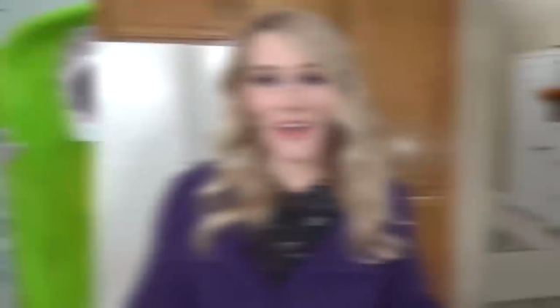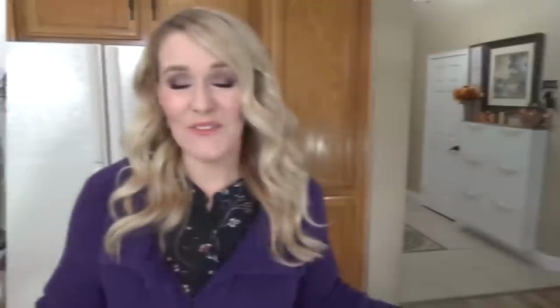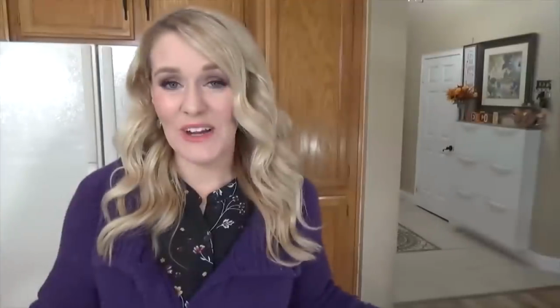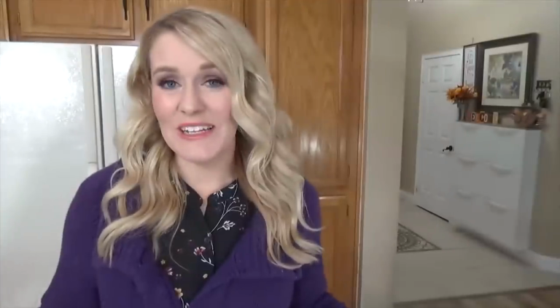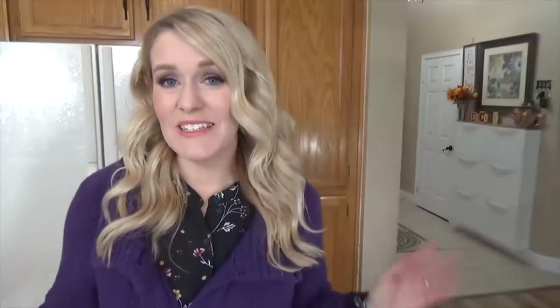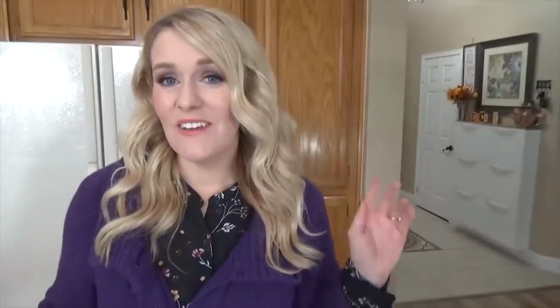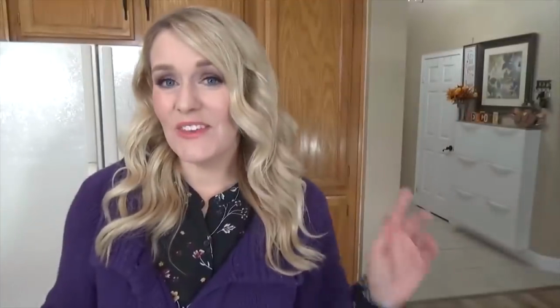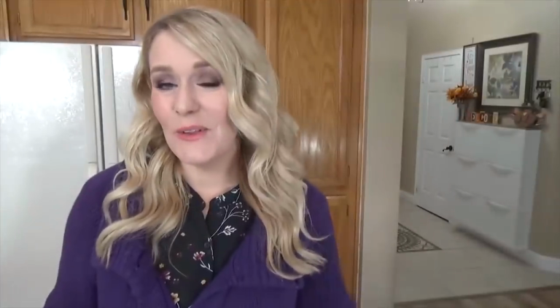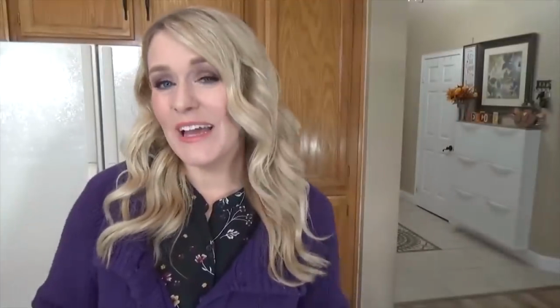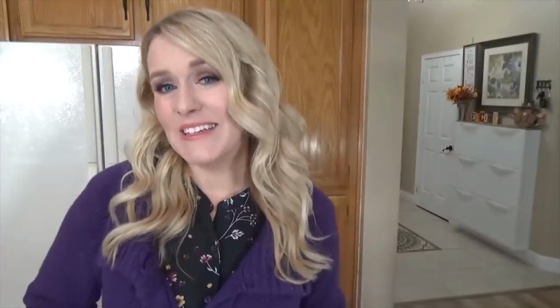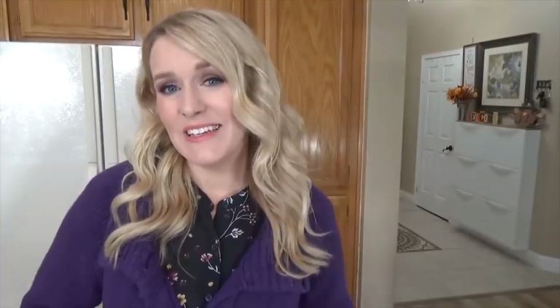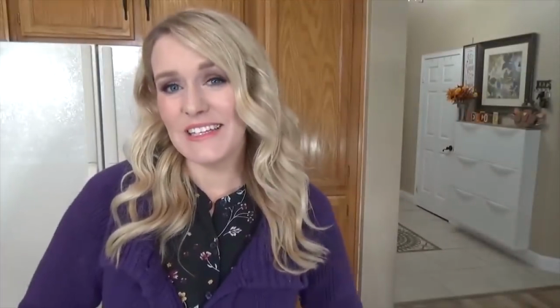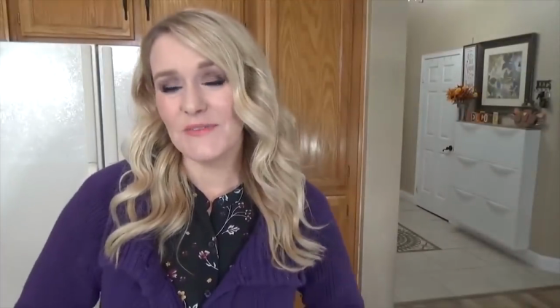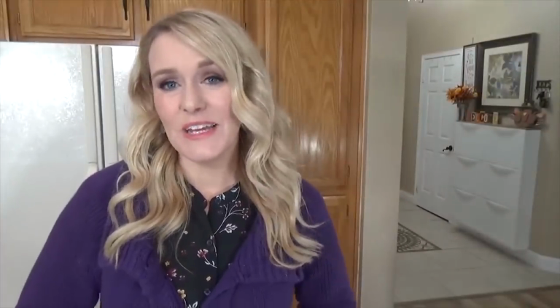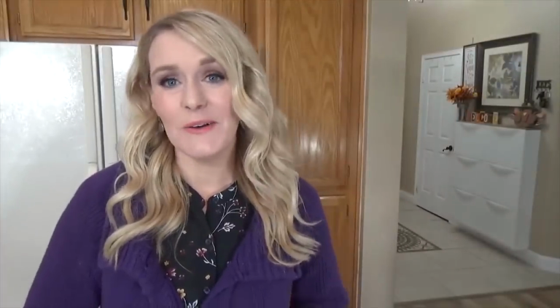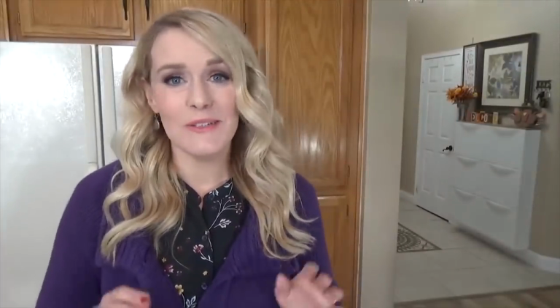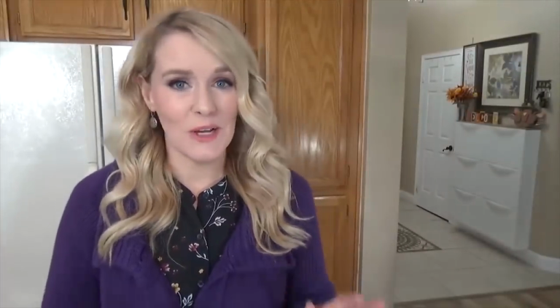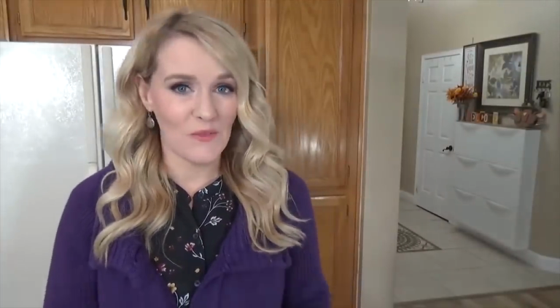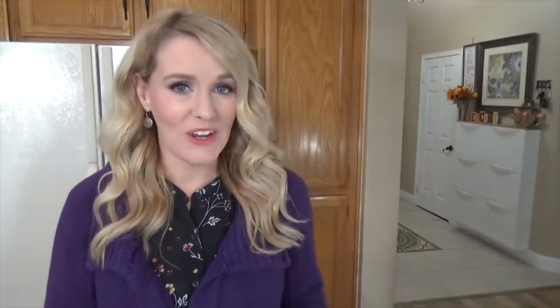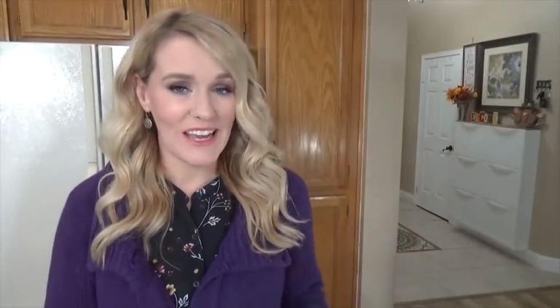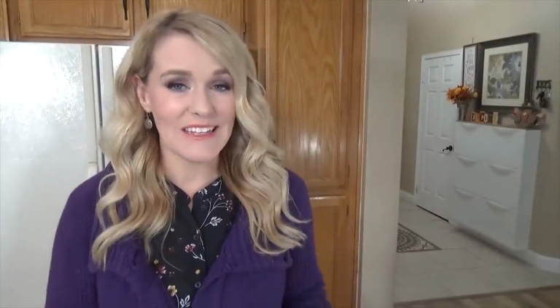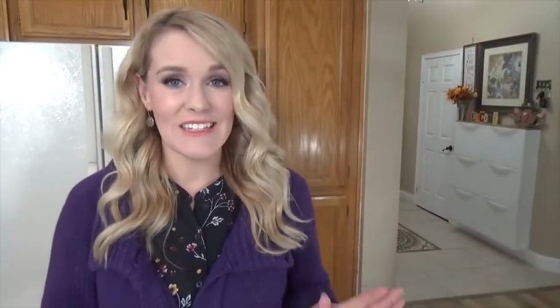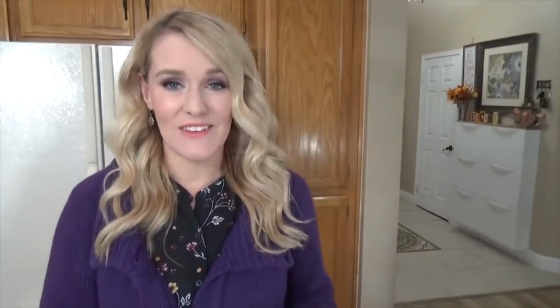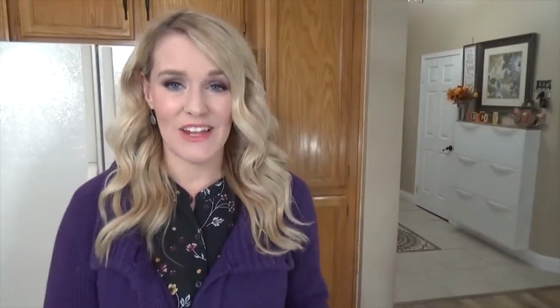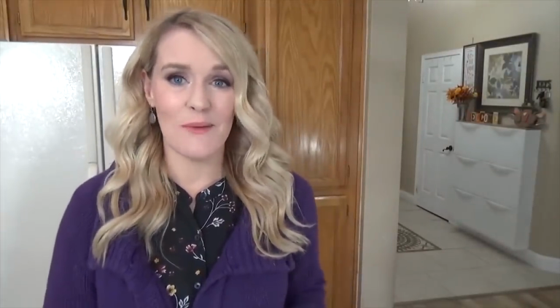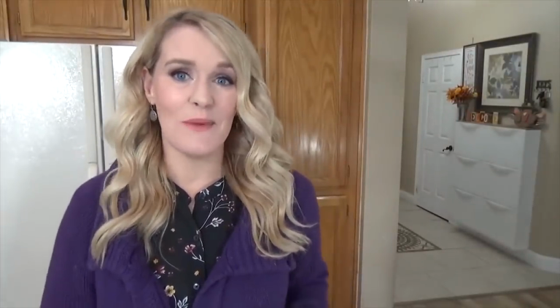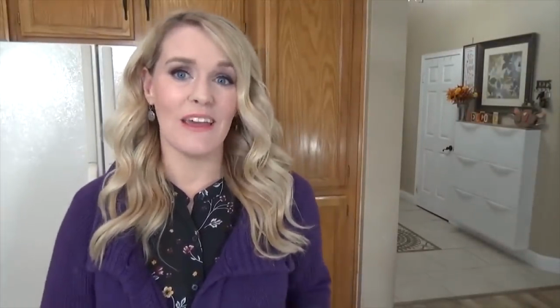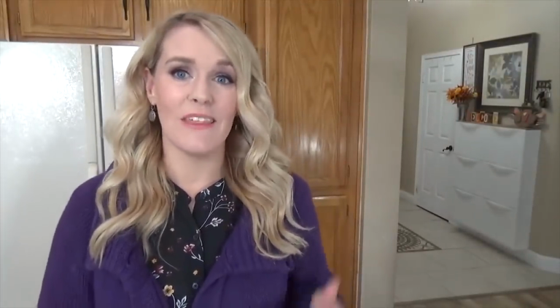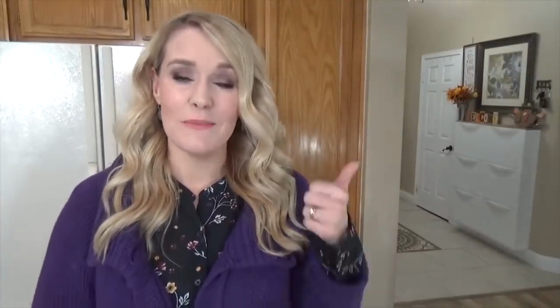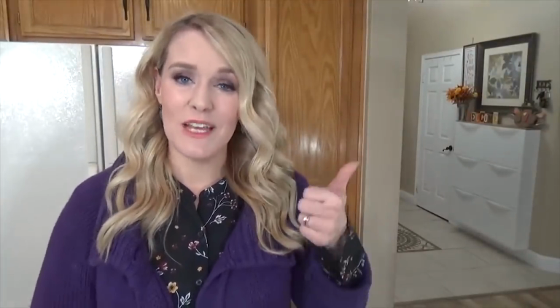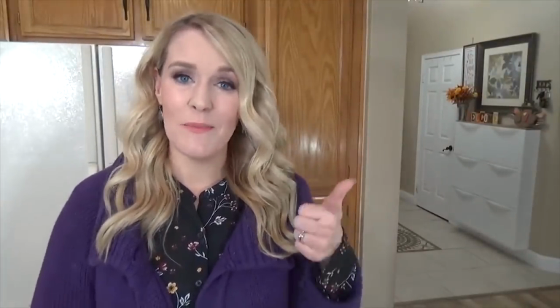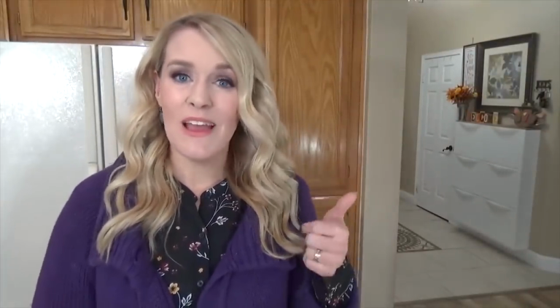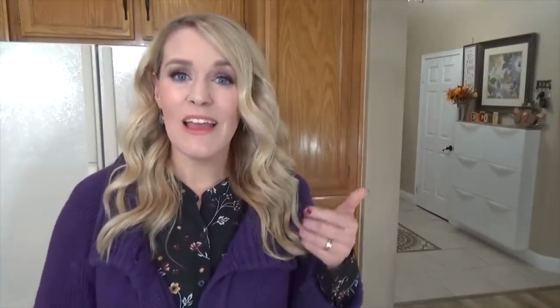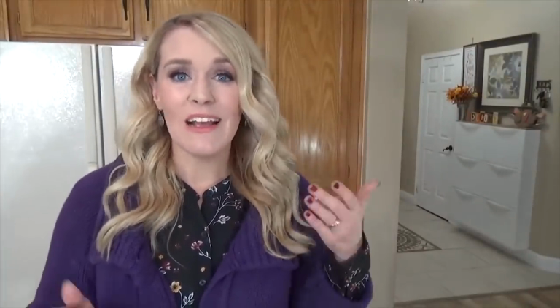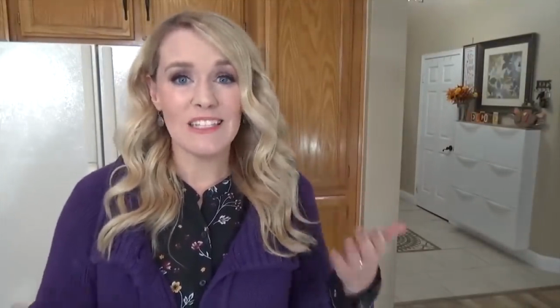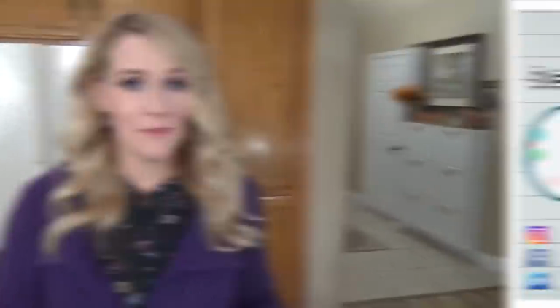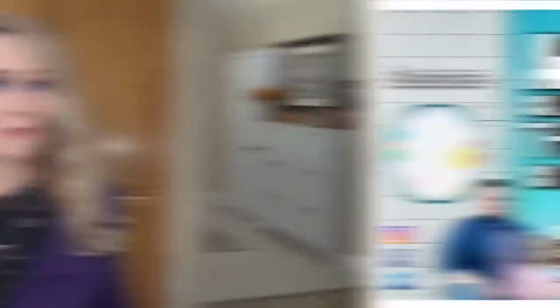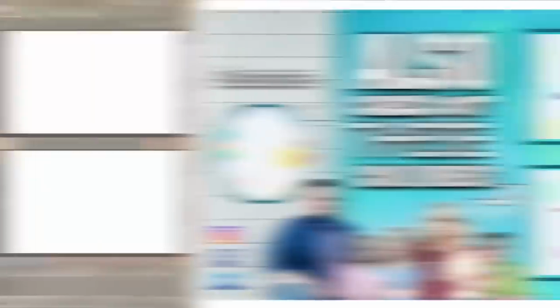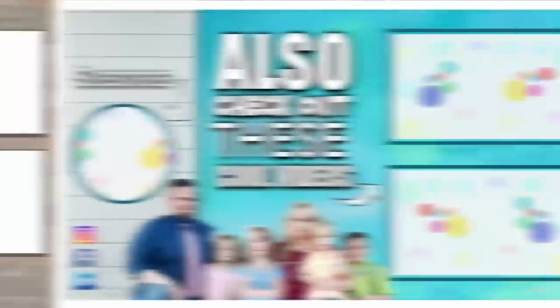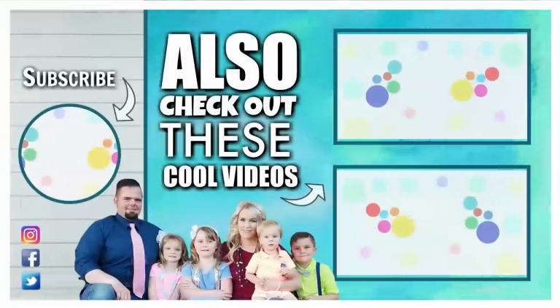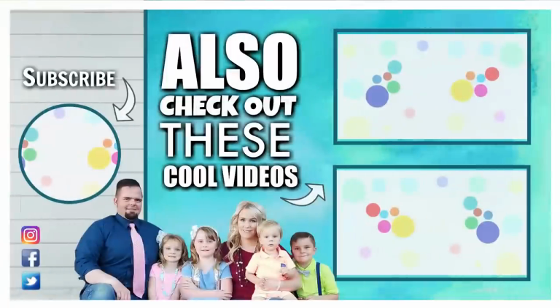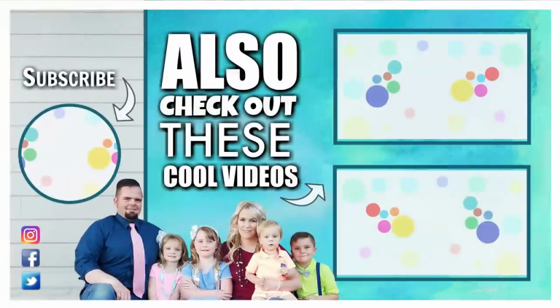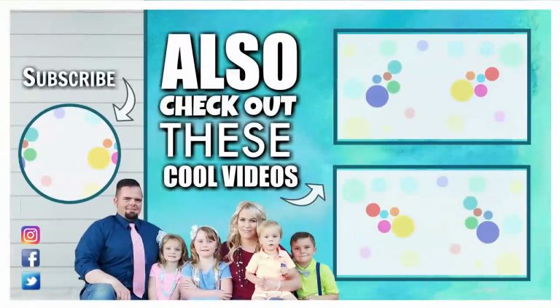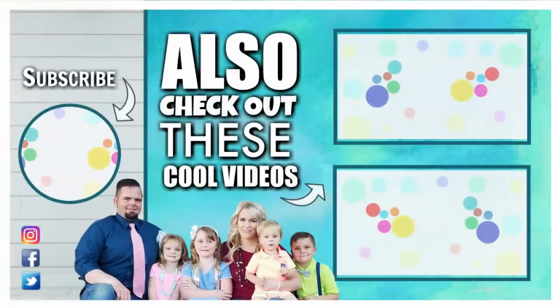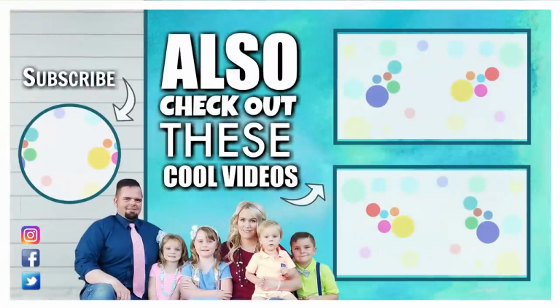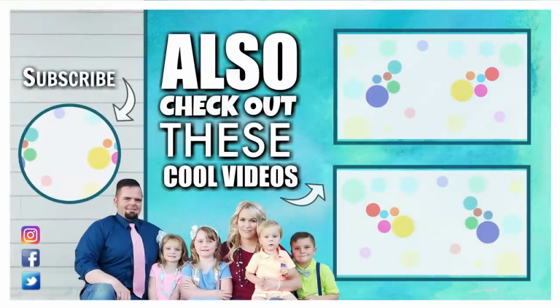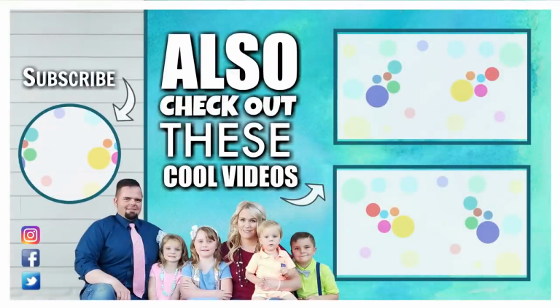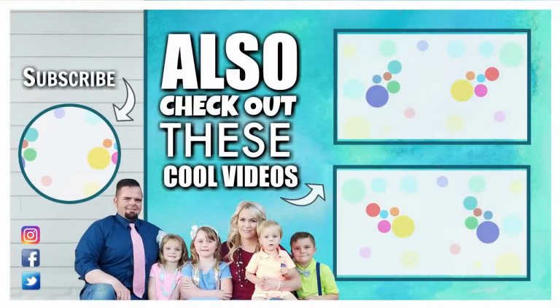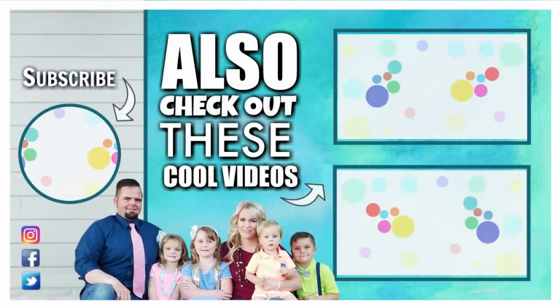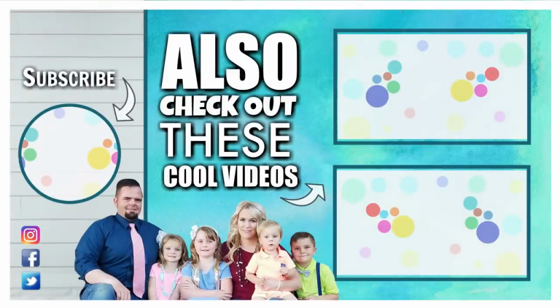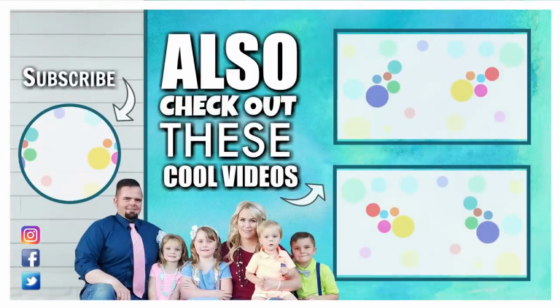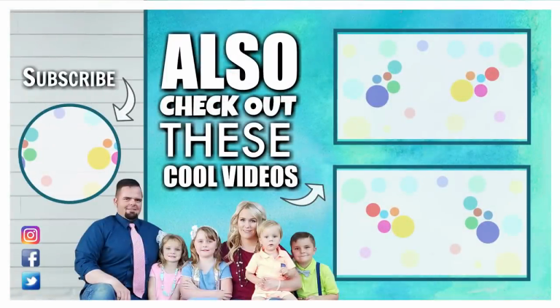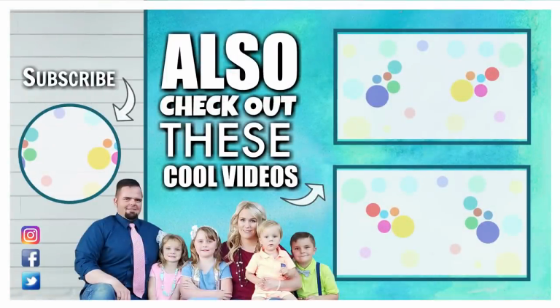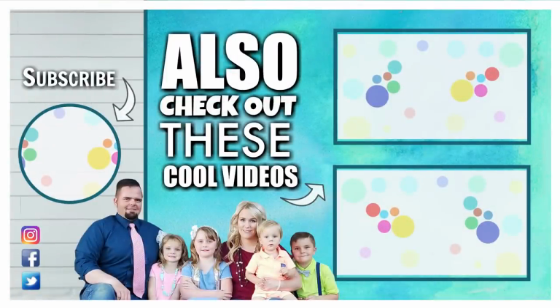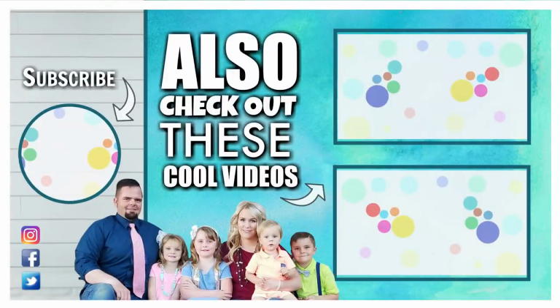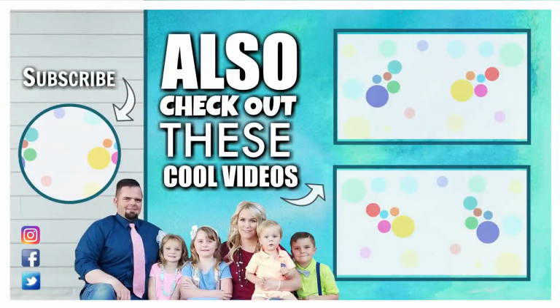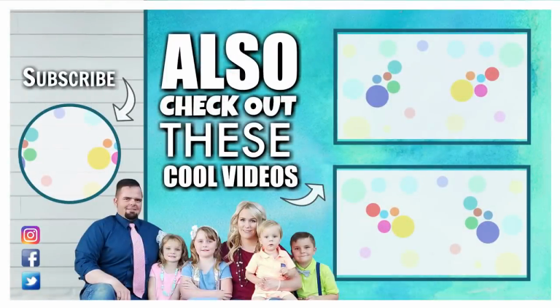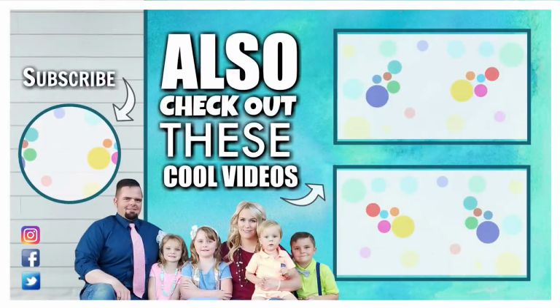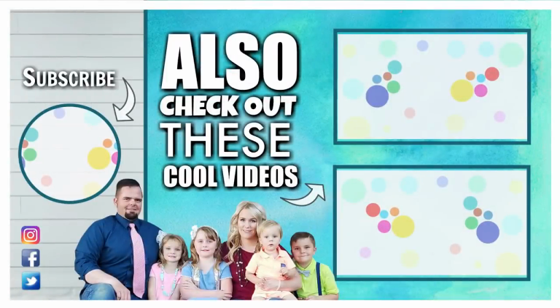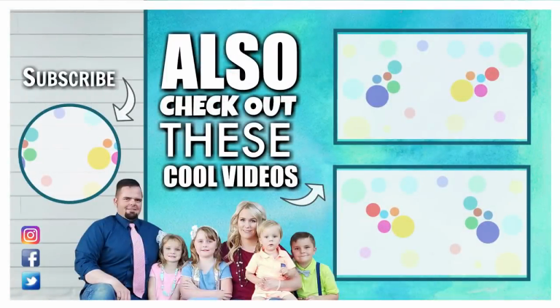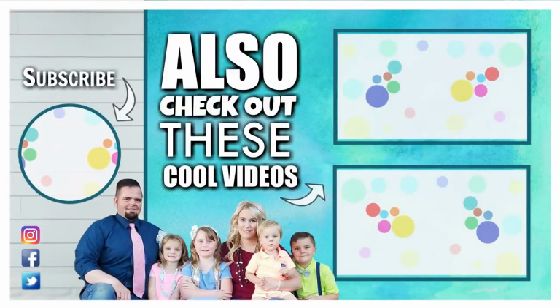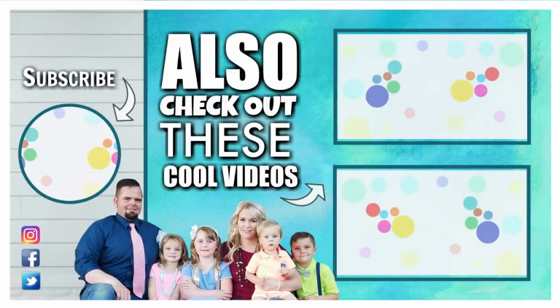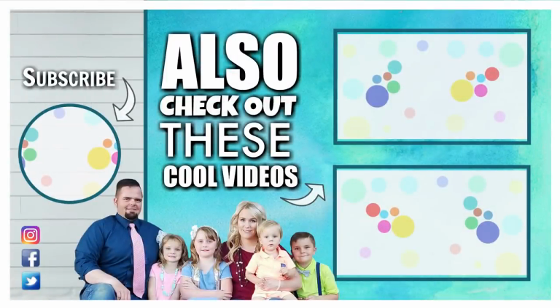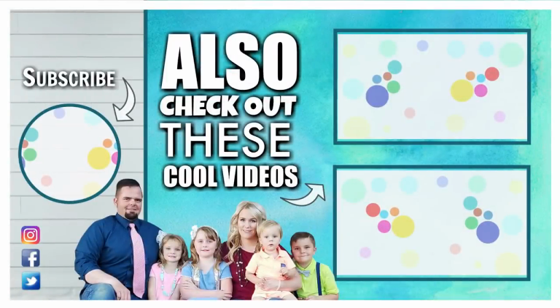Okay friends, if you liked today's video, don't forget to give it a big thumbs up and subscribe if you're not already. Thanks for watching and I'll see you next time.